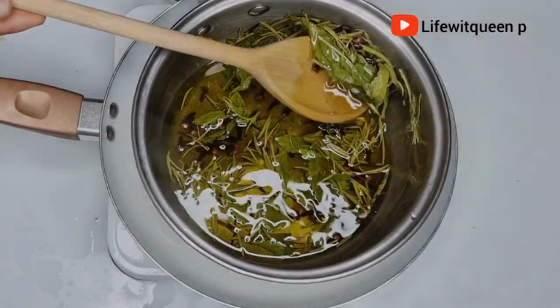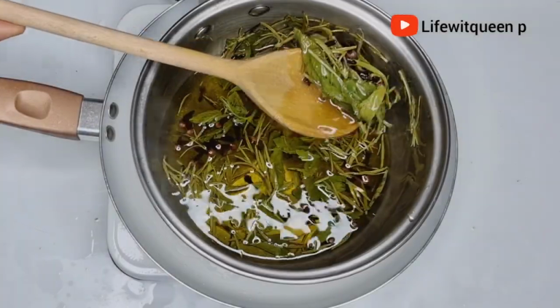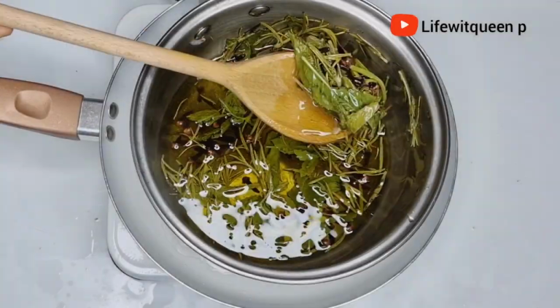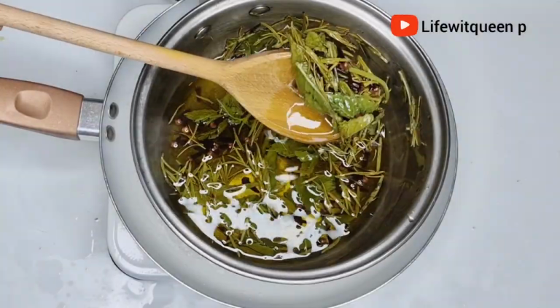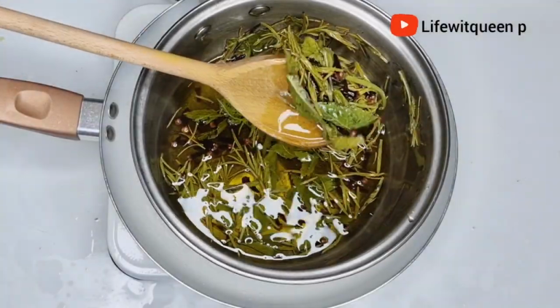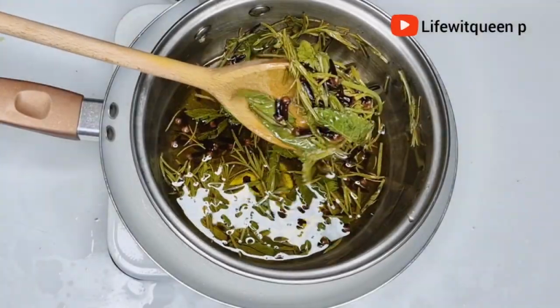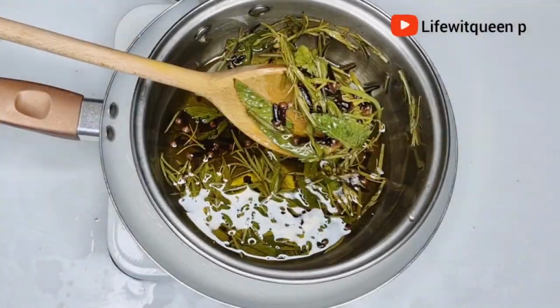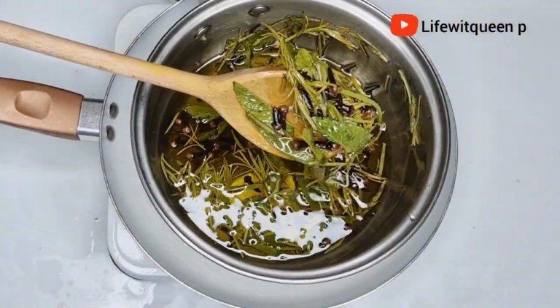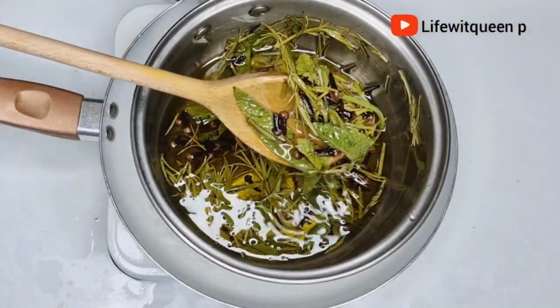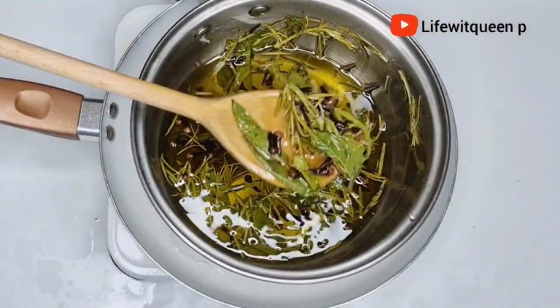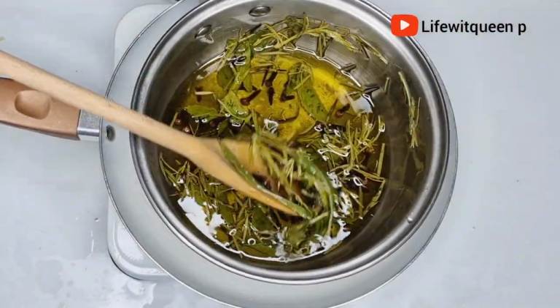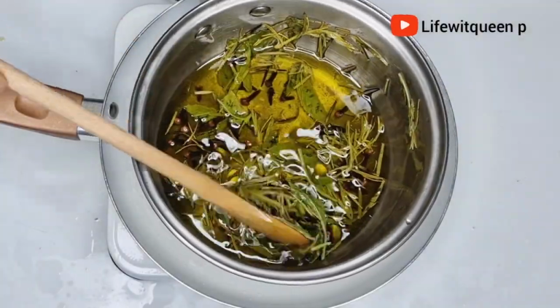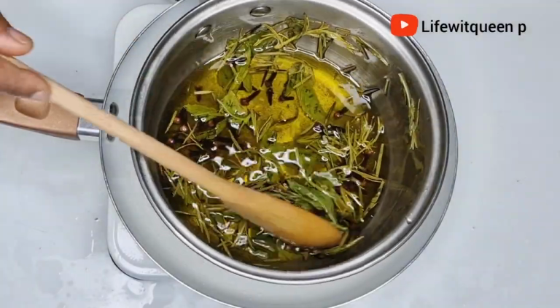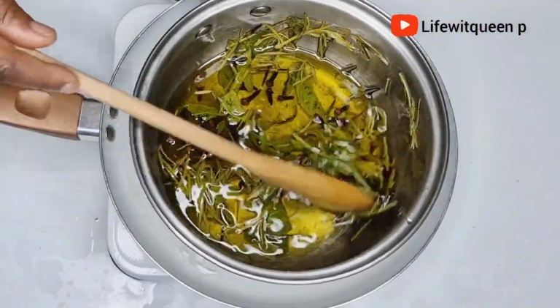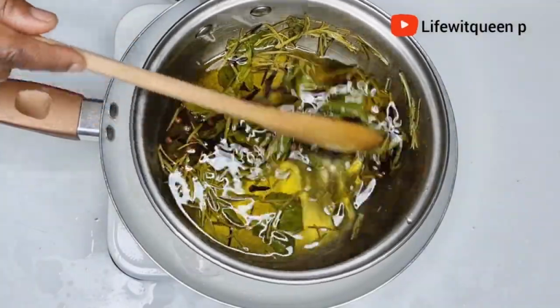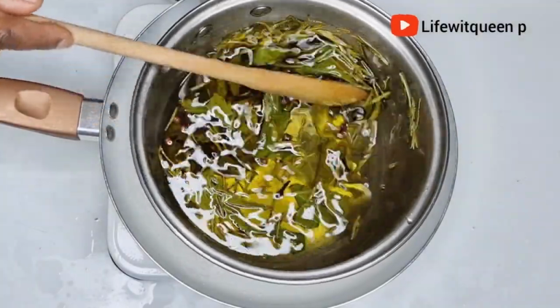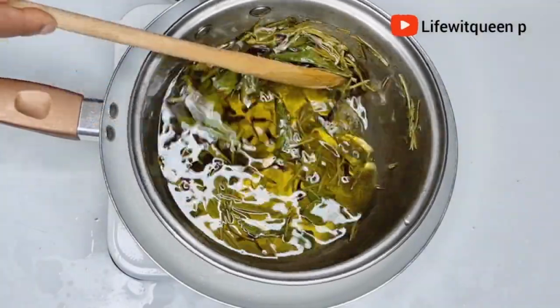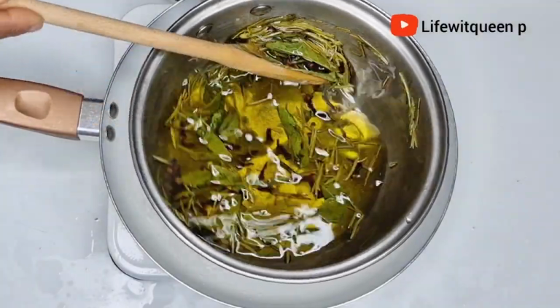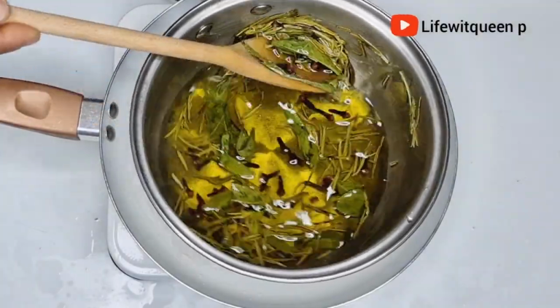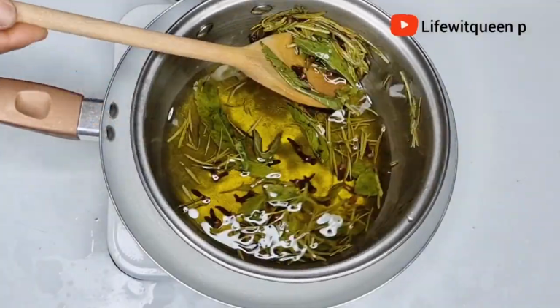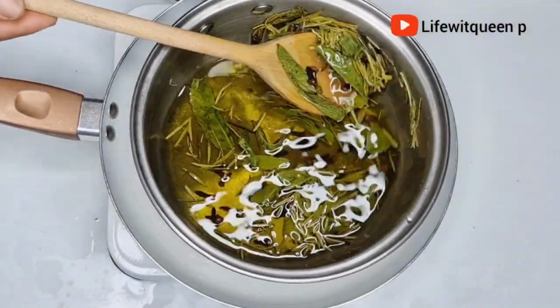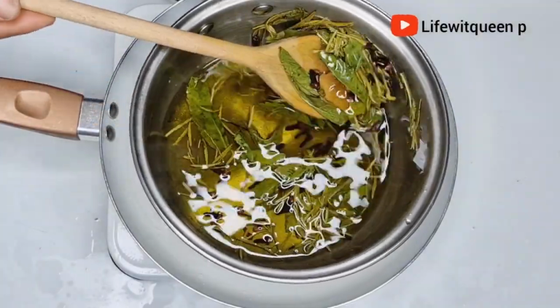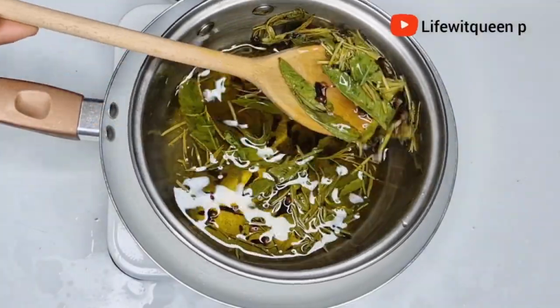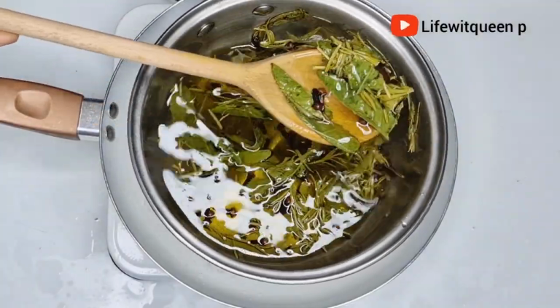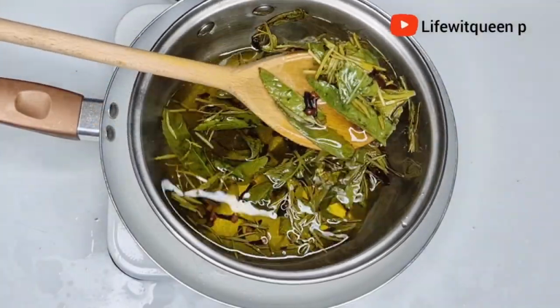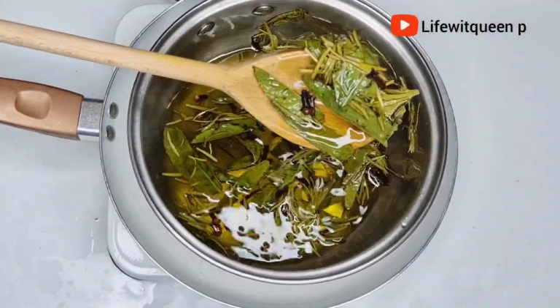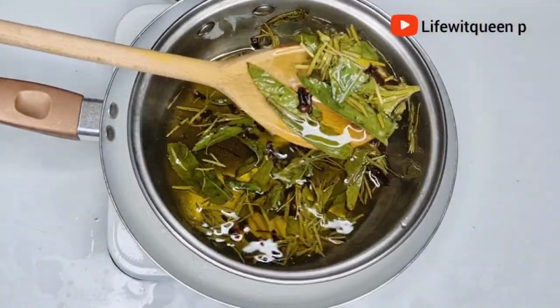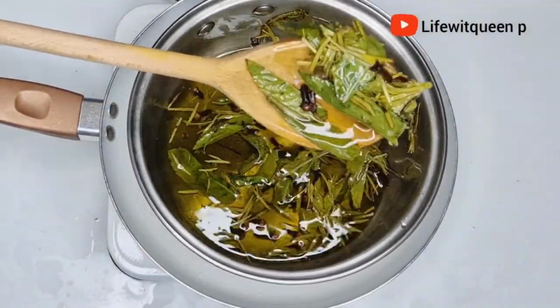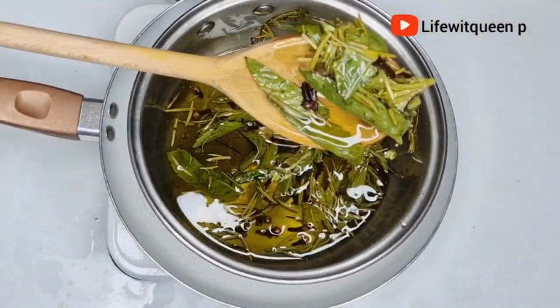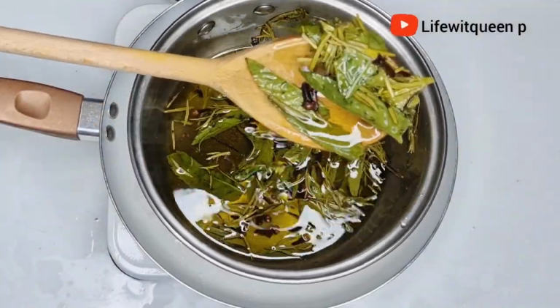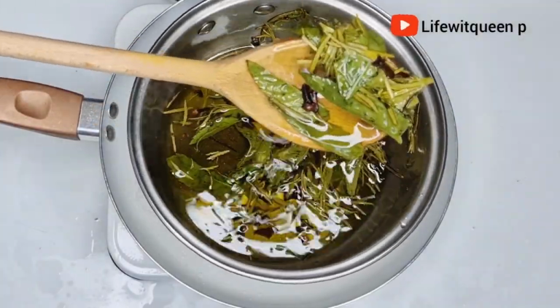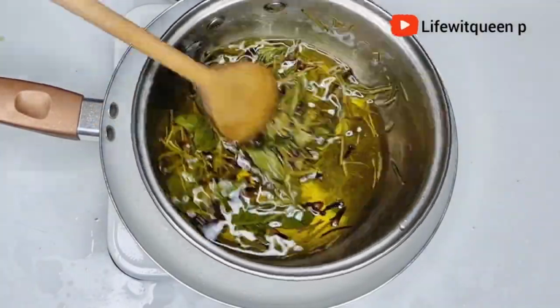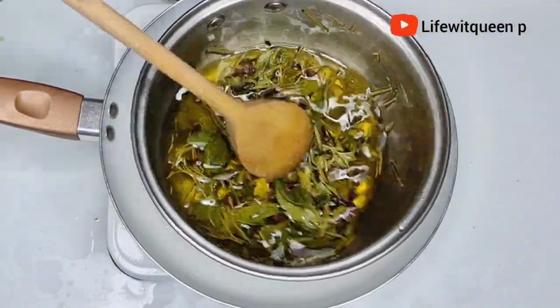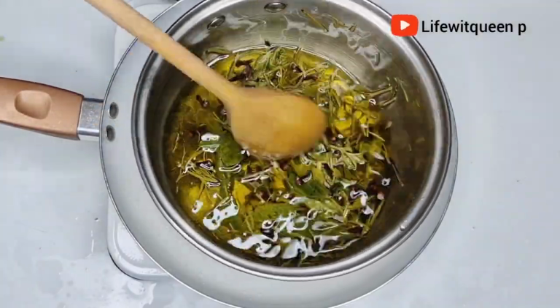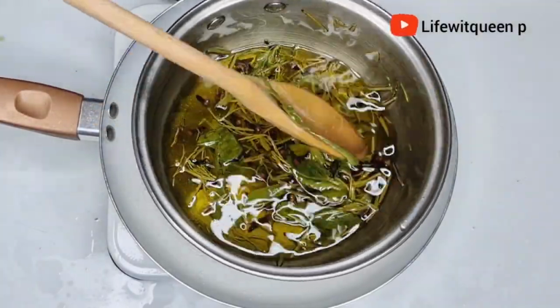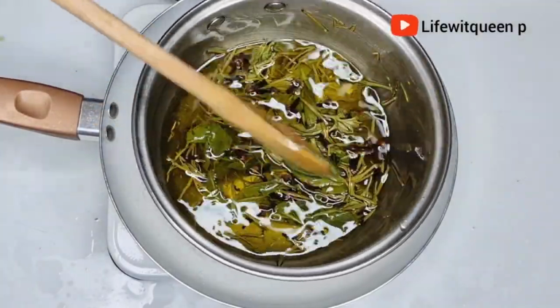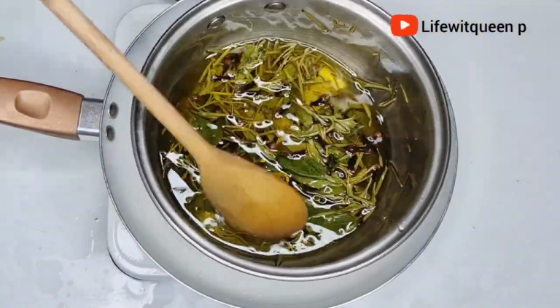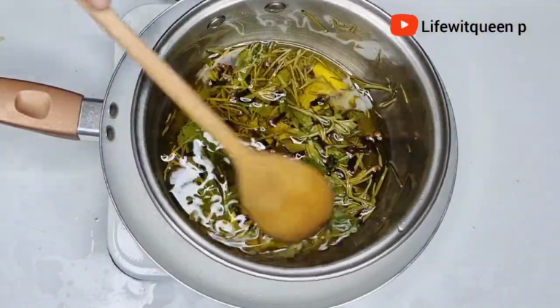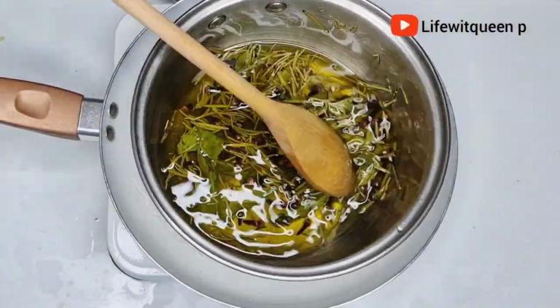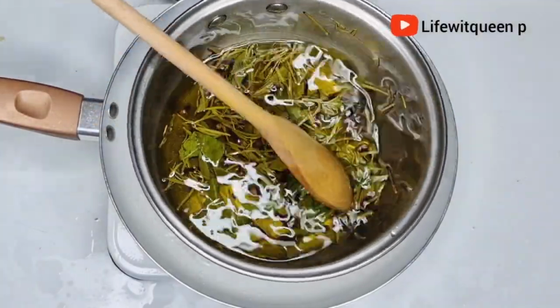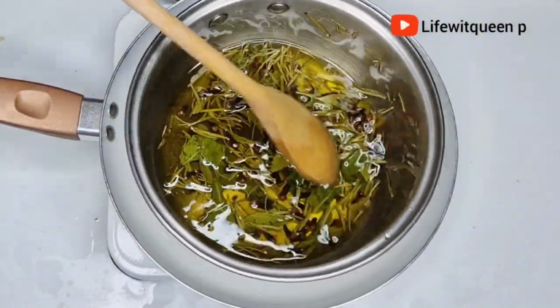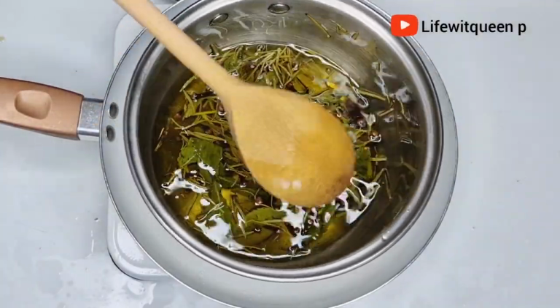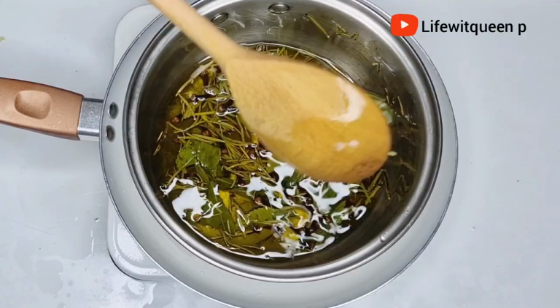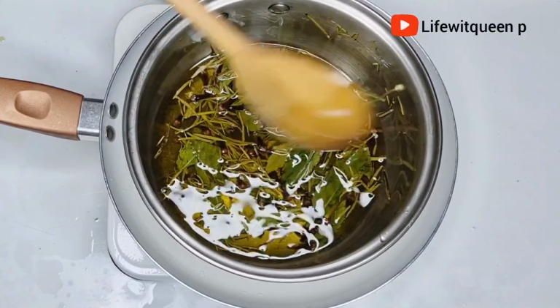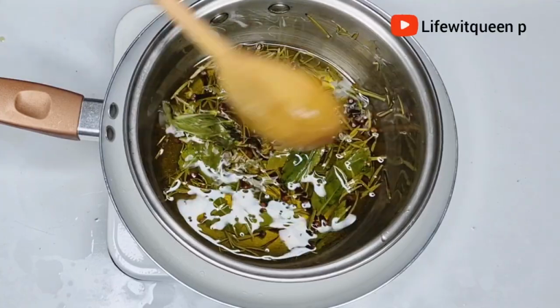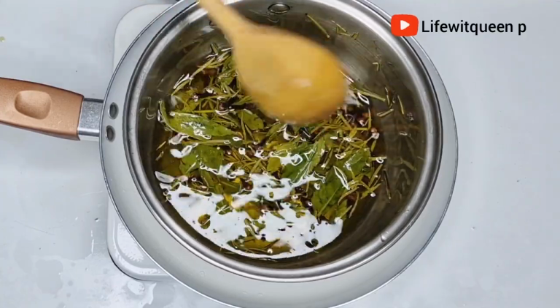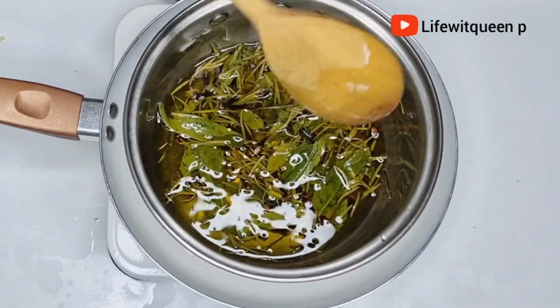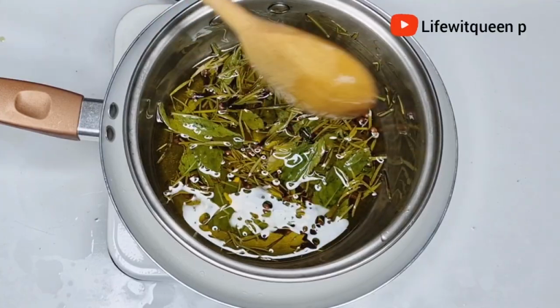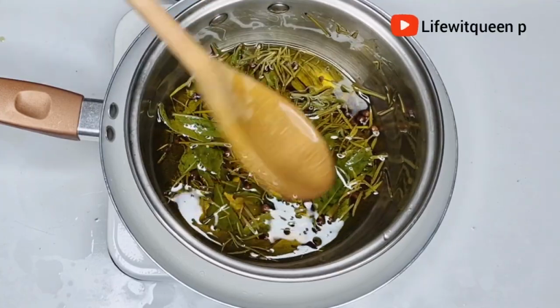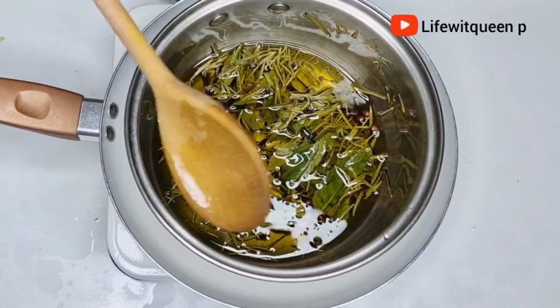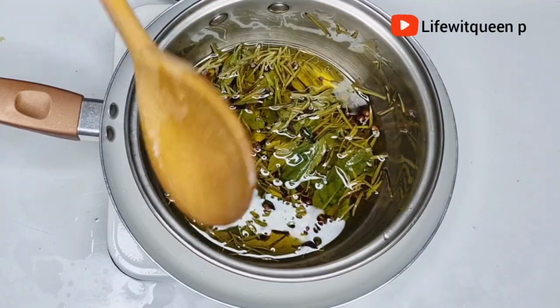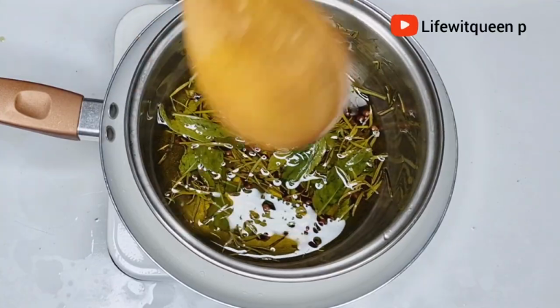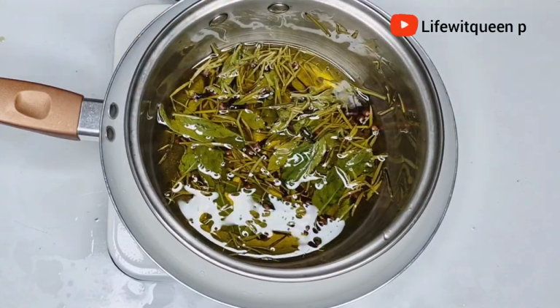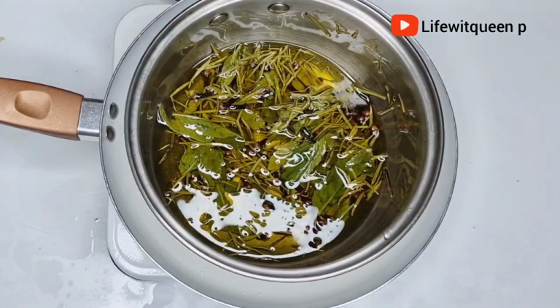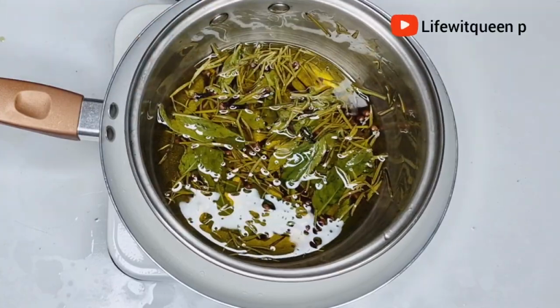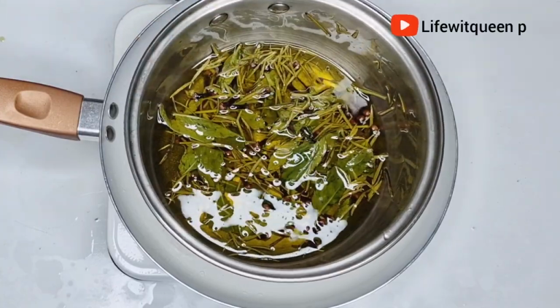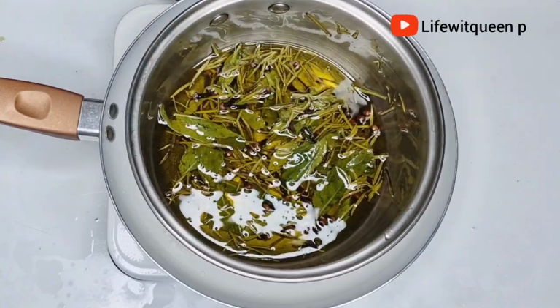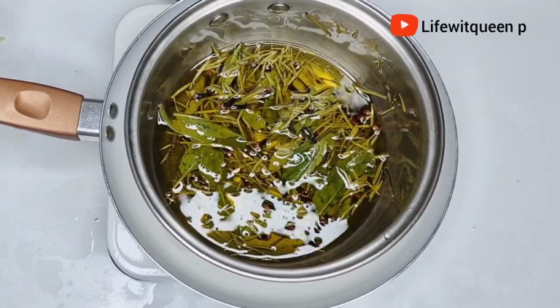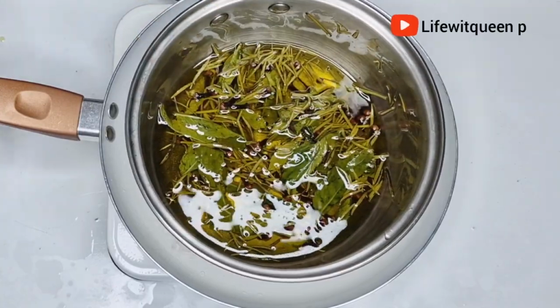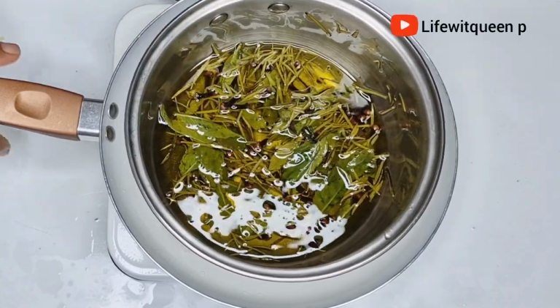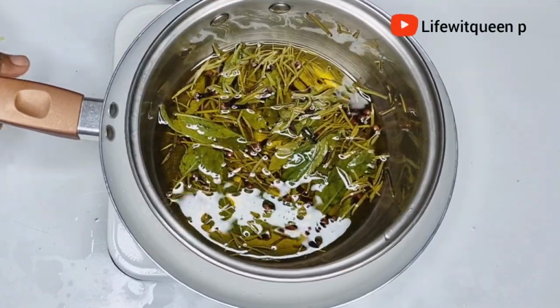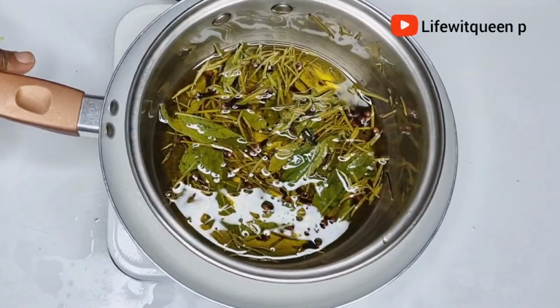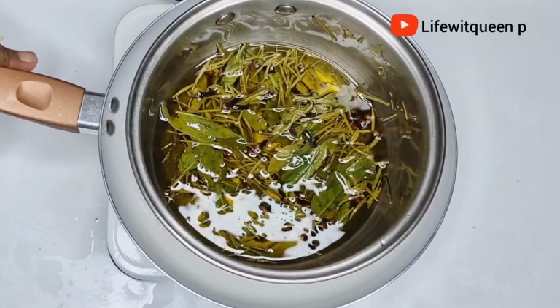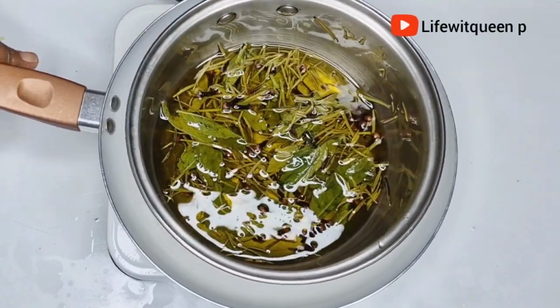After 20 minutes, this is how it looks. I'm going to go ahead and turn off the cooker and allow it to cool down. After cooling down, I'm just going to go ahead and strain the oil out.